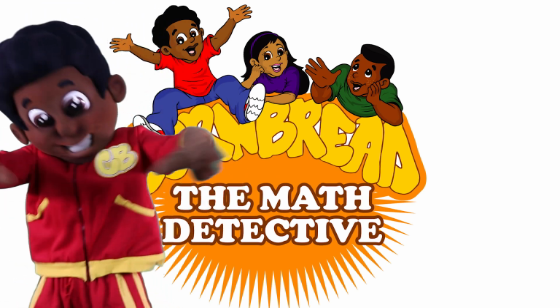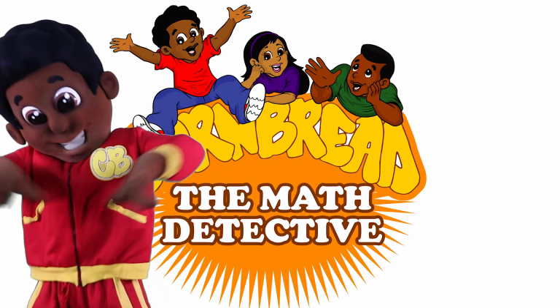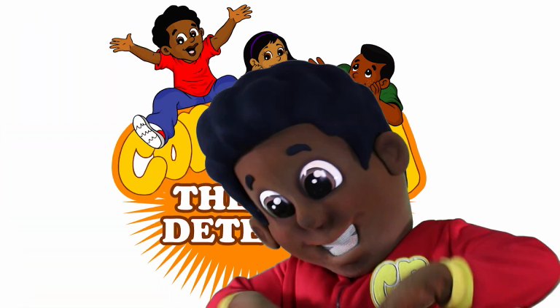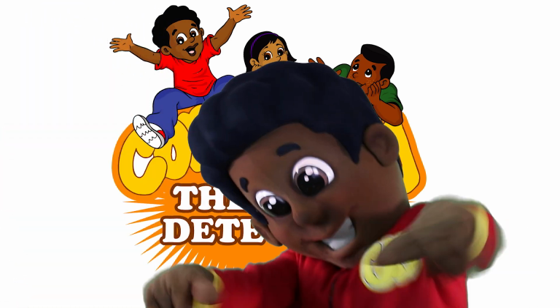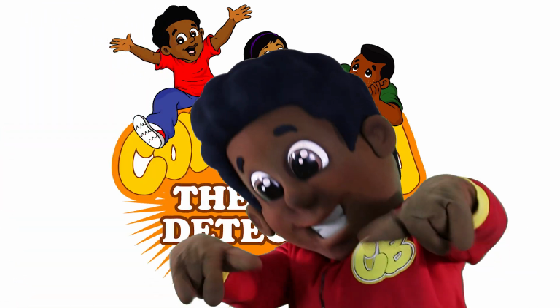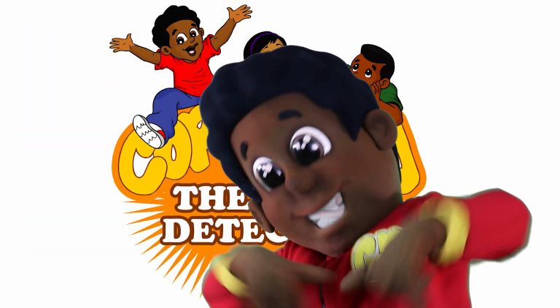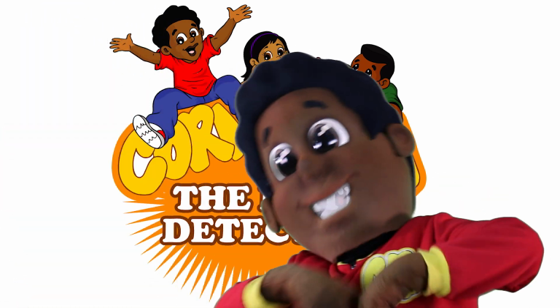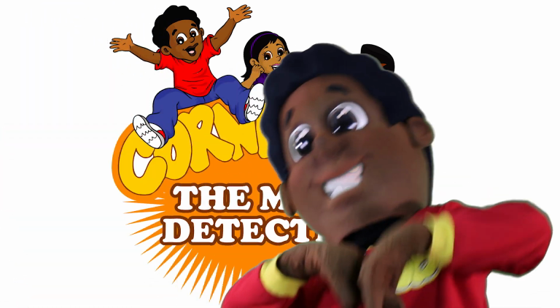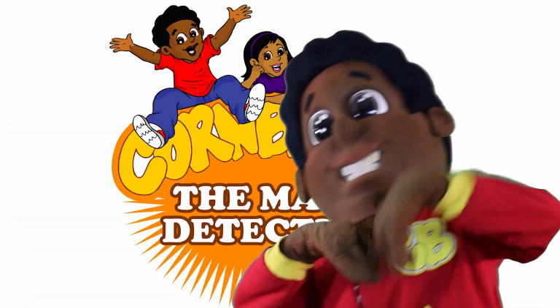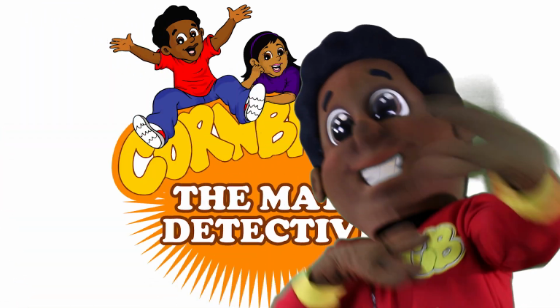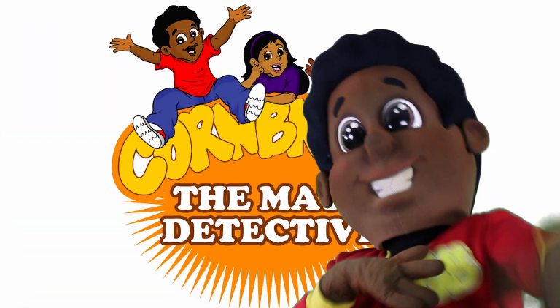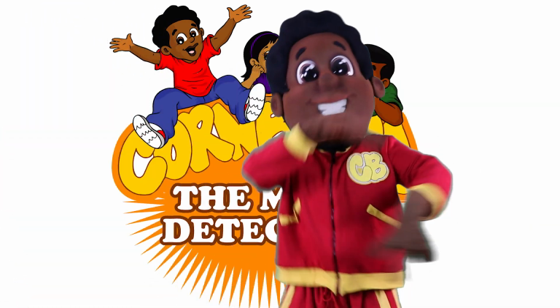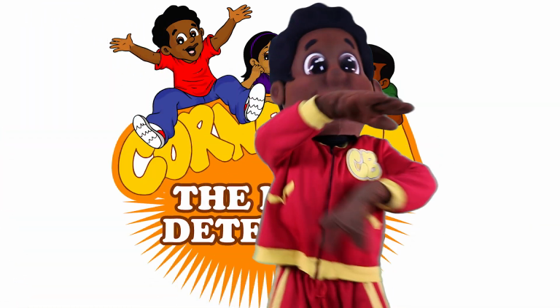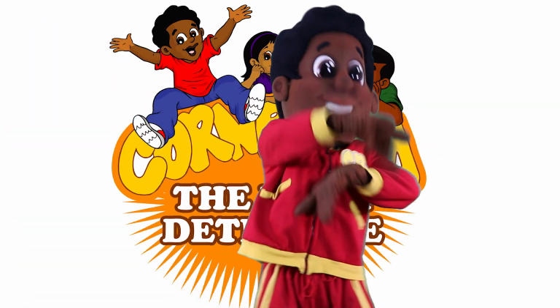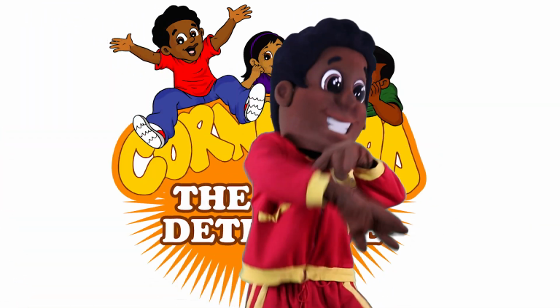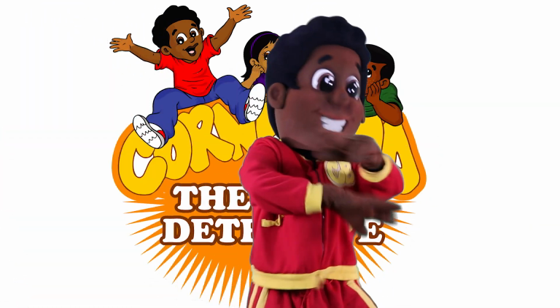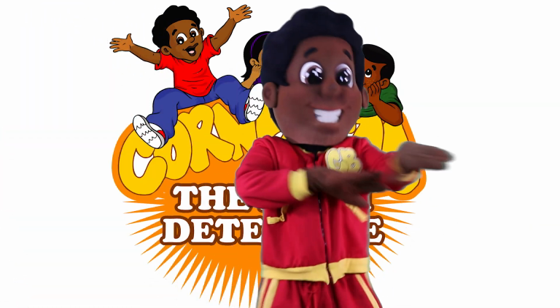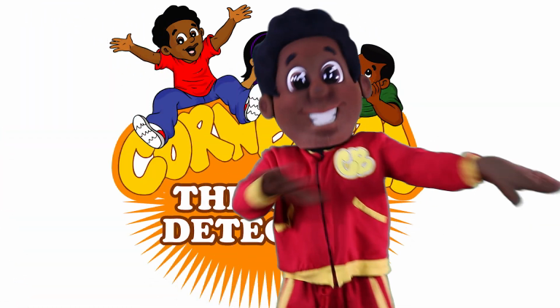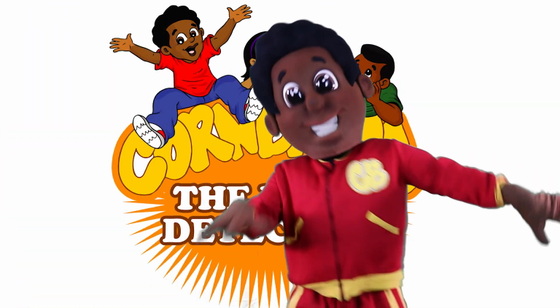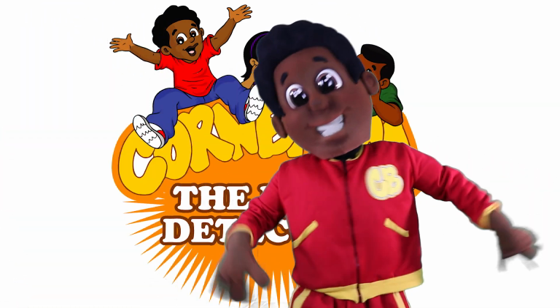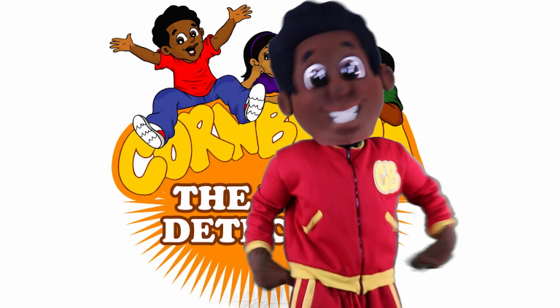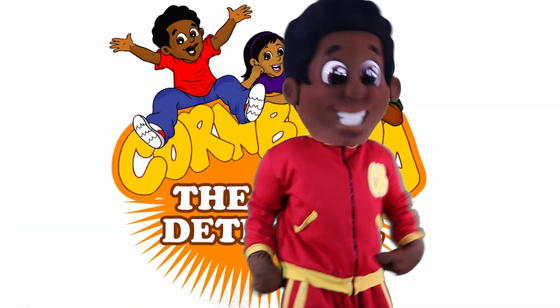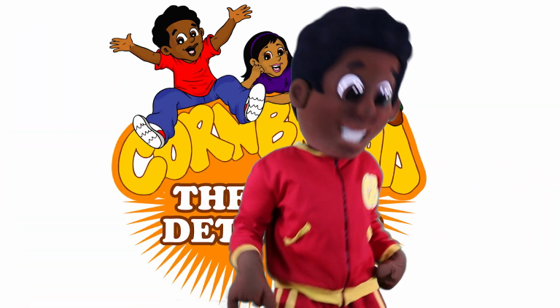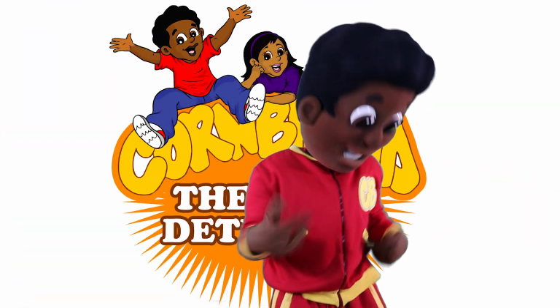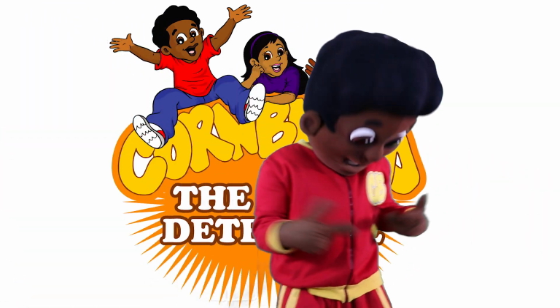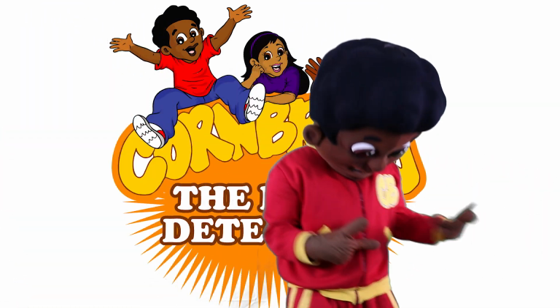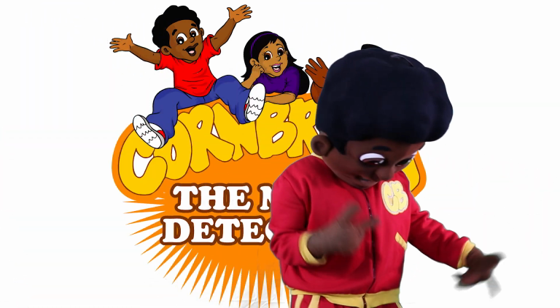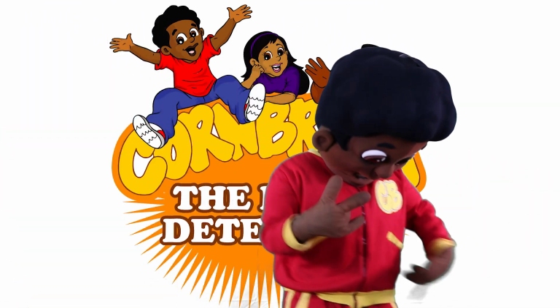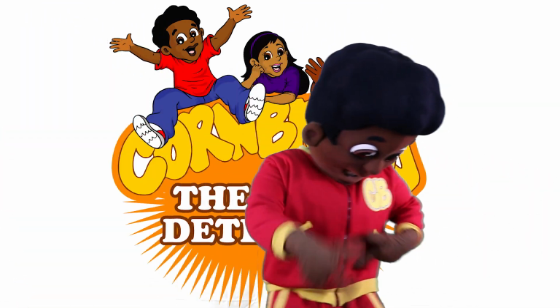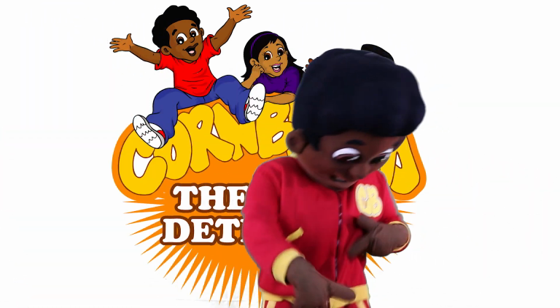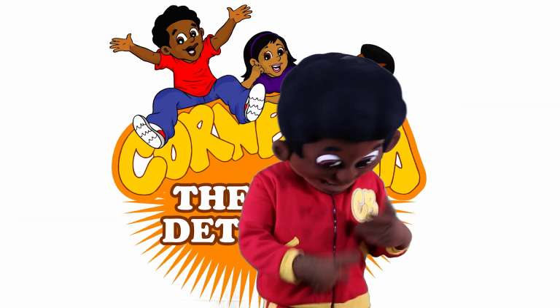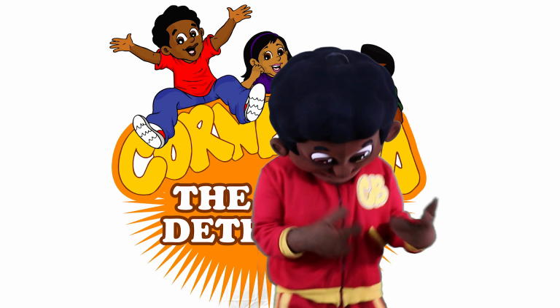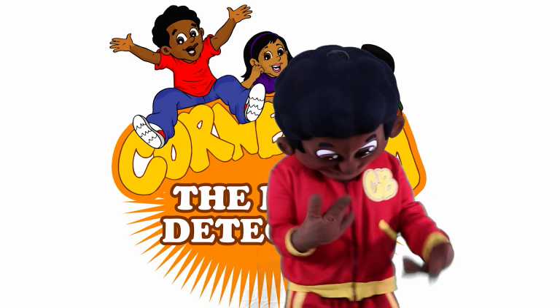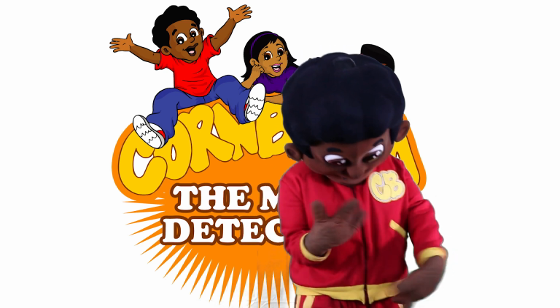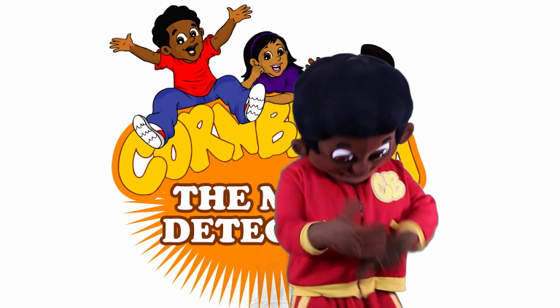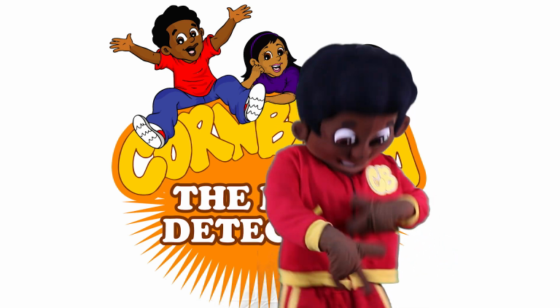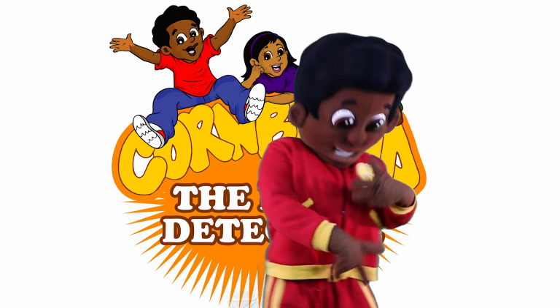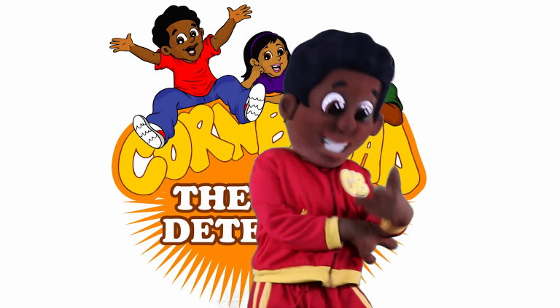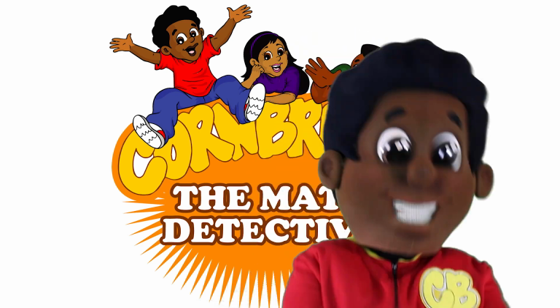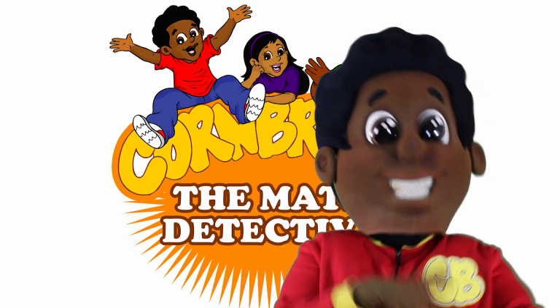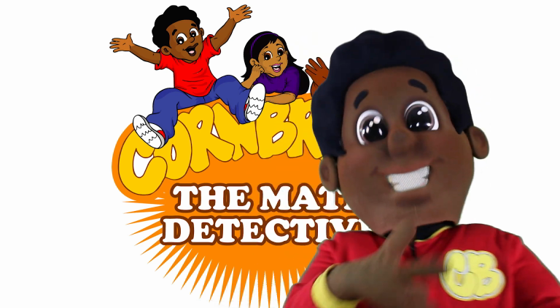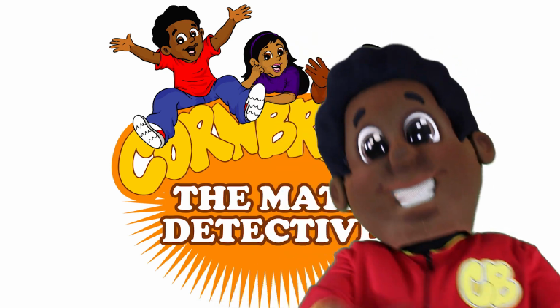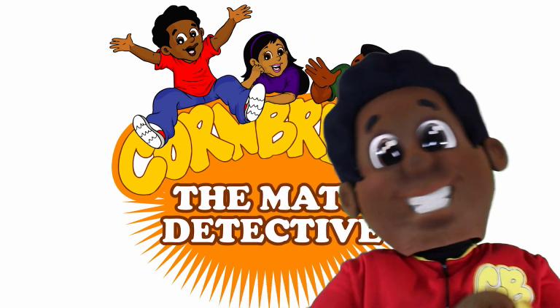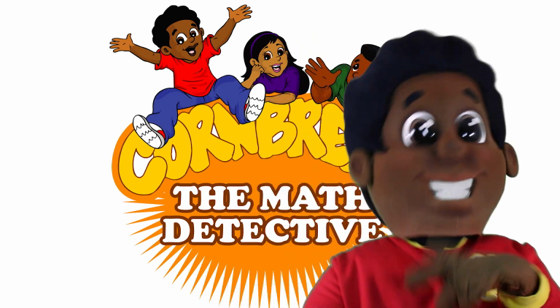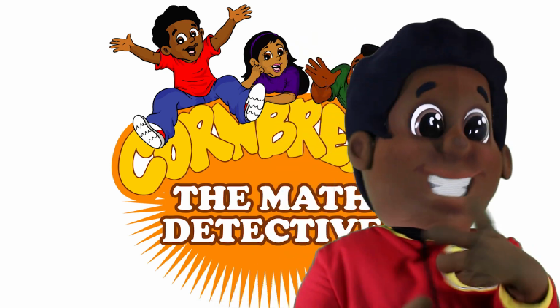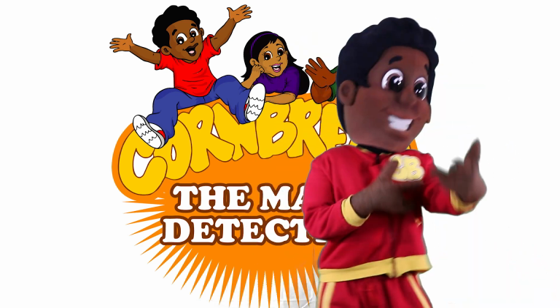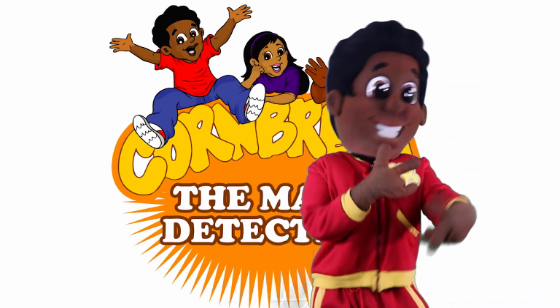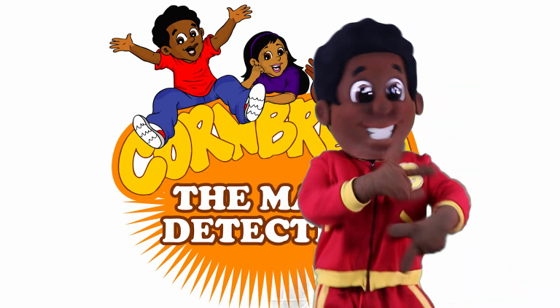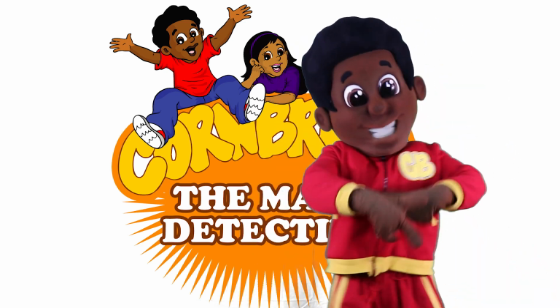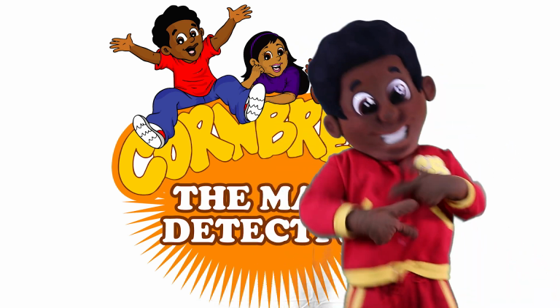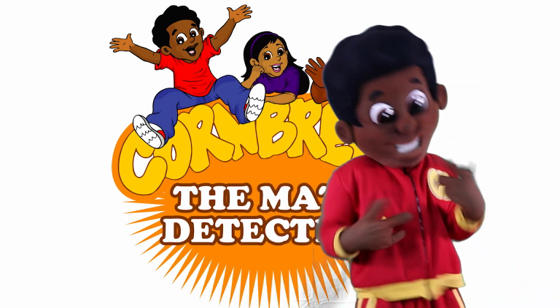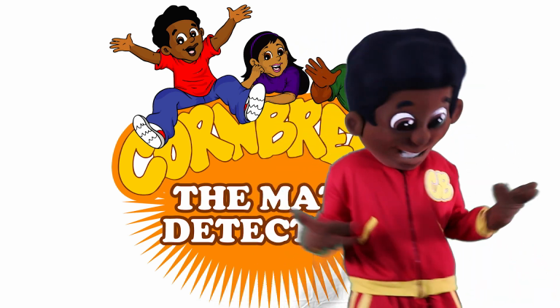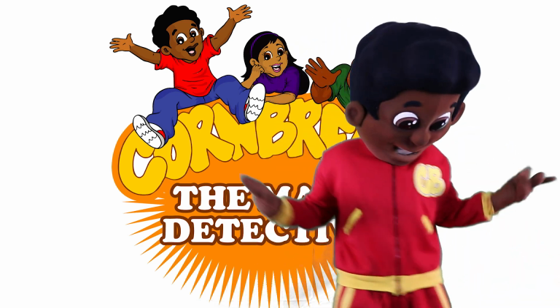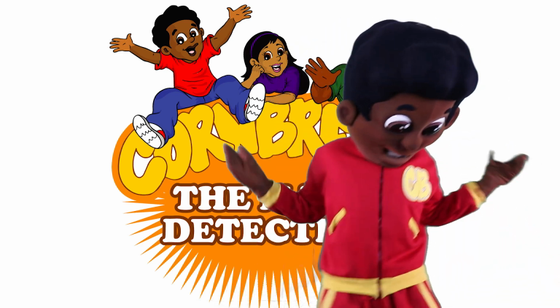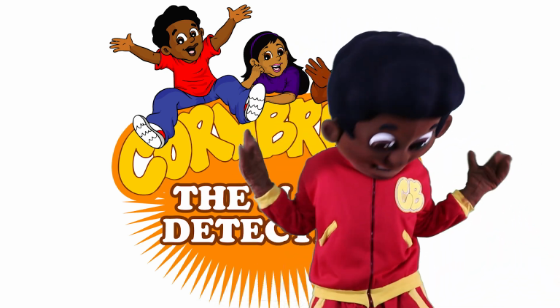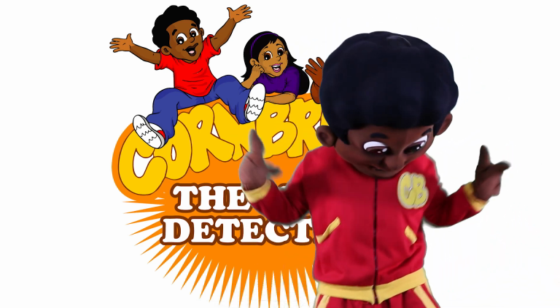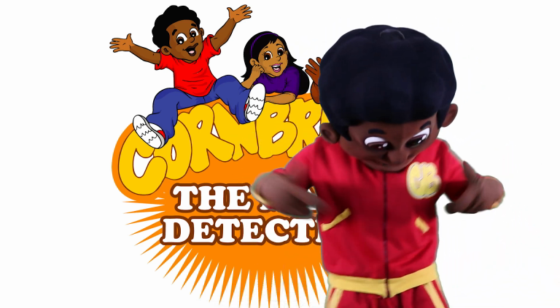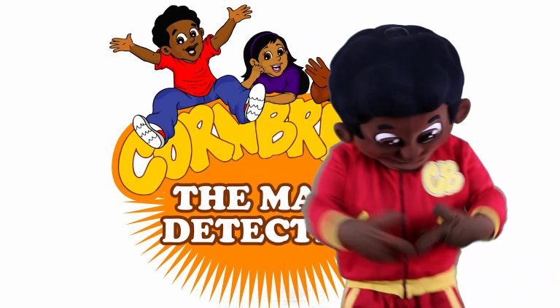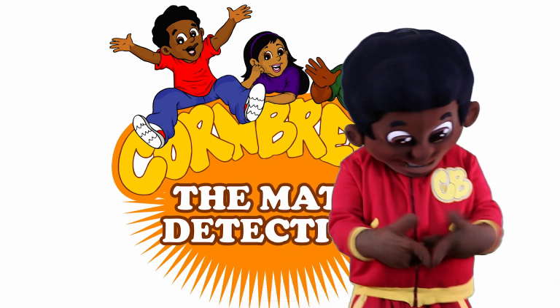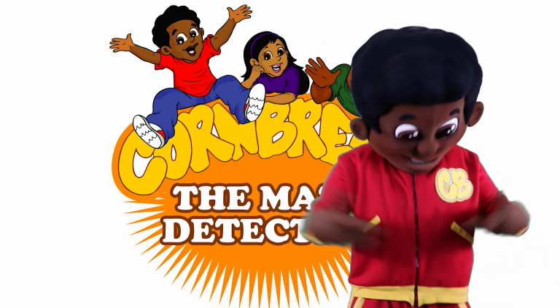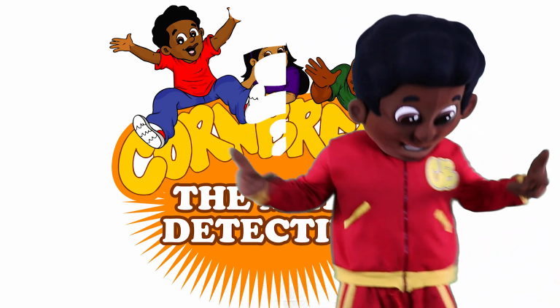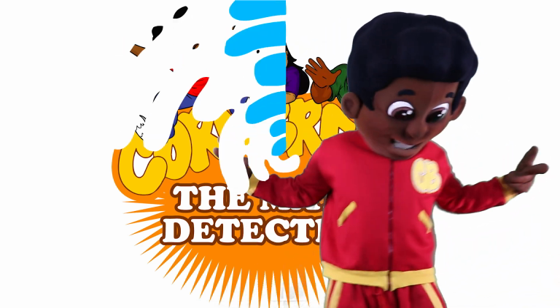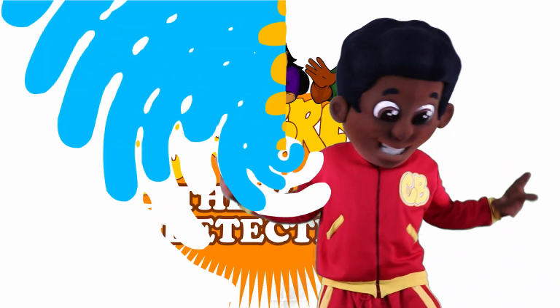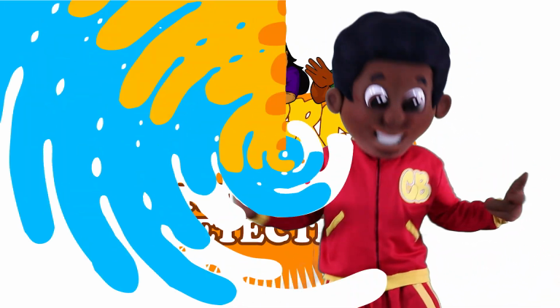They call him Cornbread, the map detective. Figured out, figured out, figured out. We will never quit until we get the problems right.